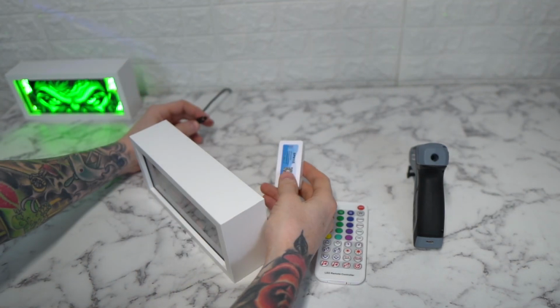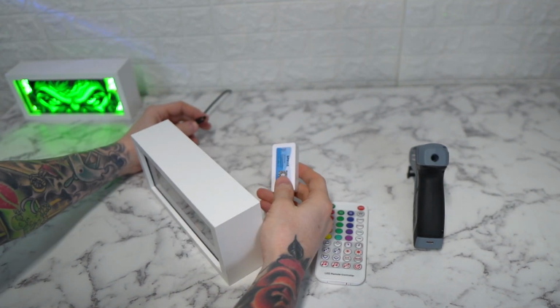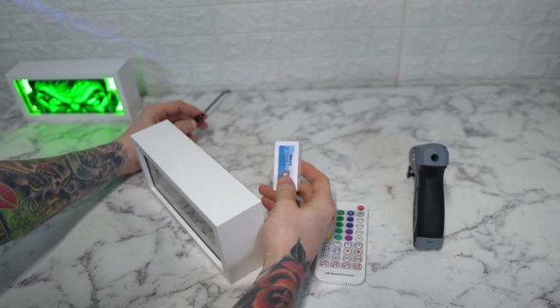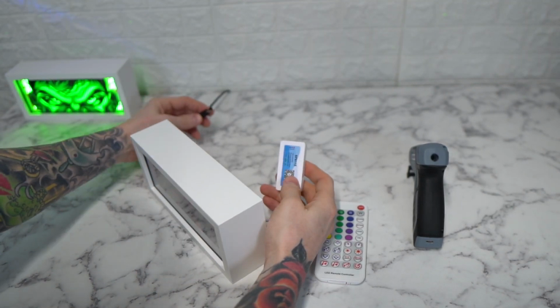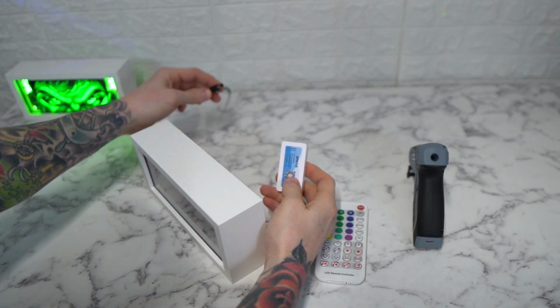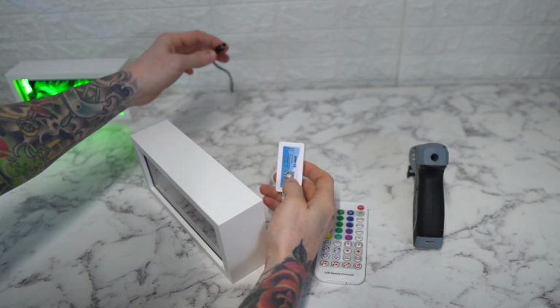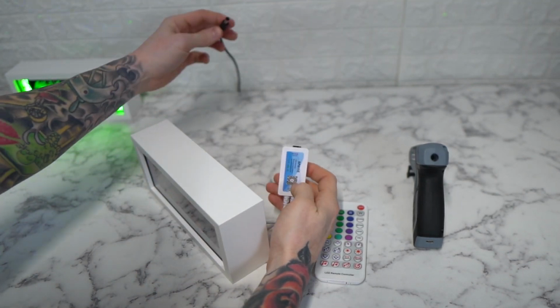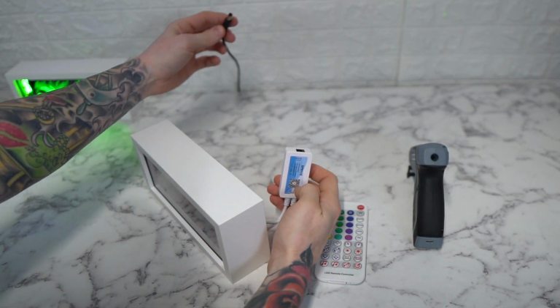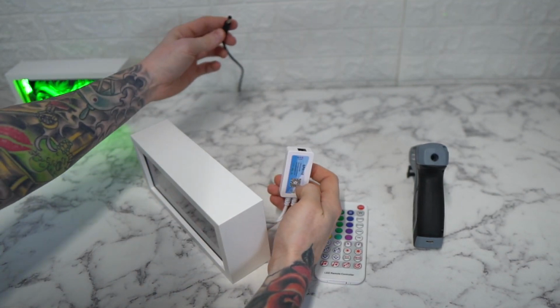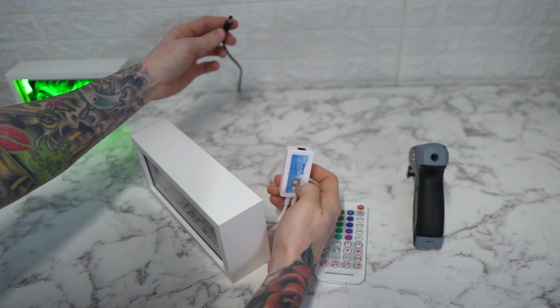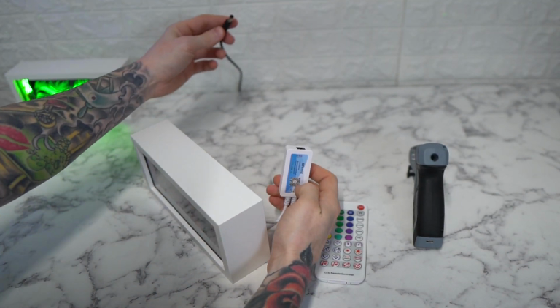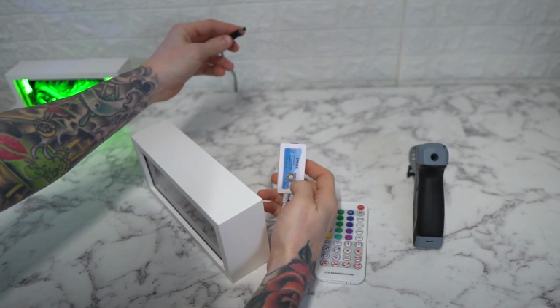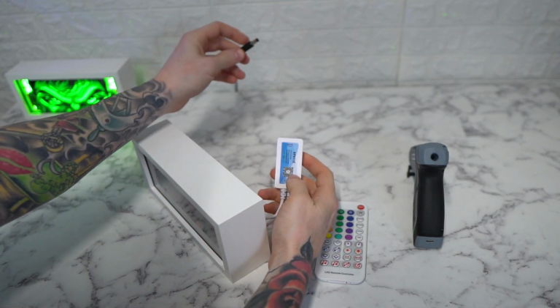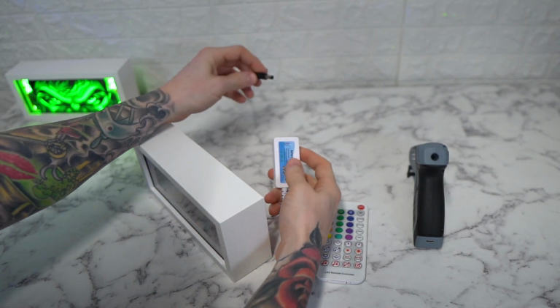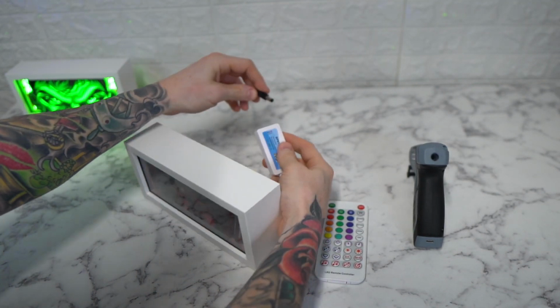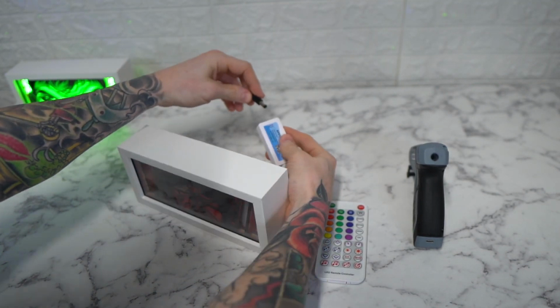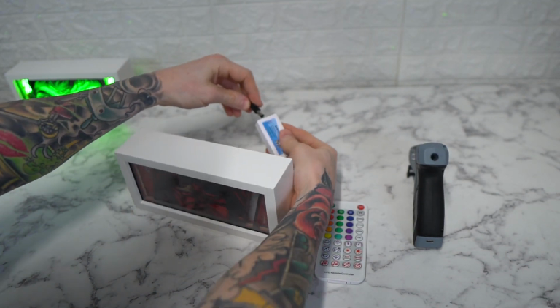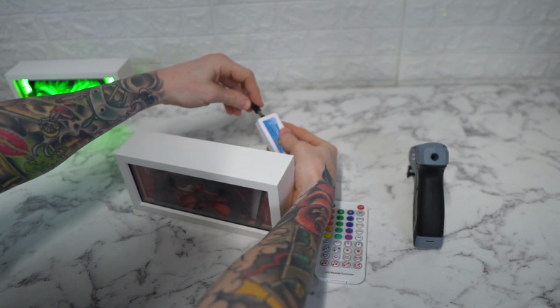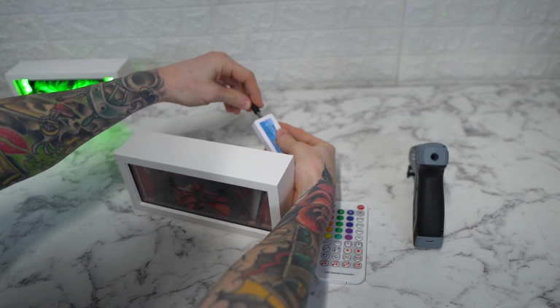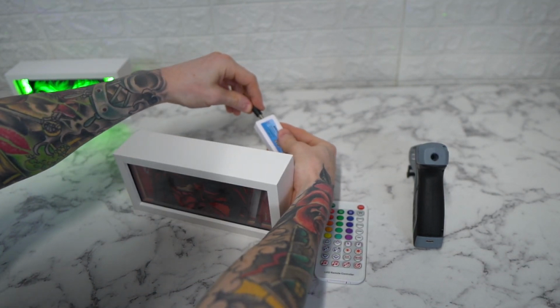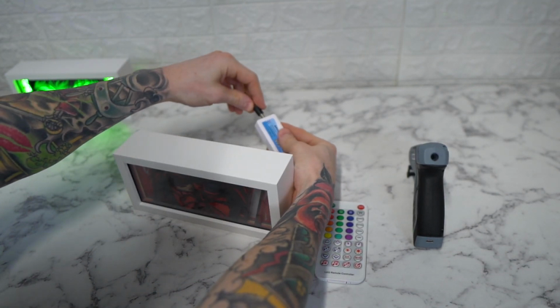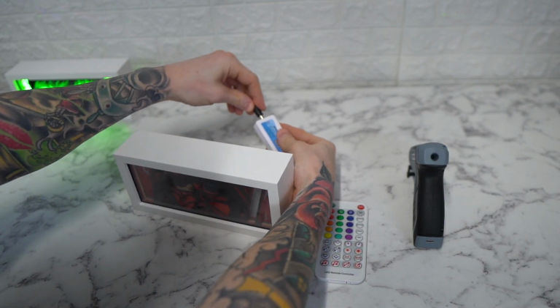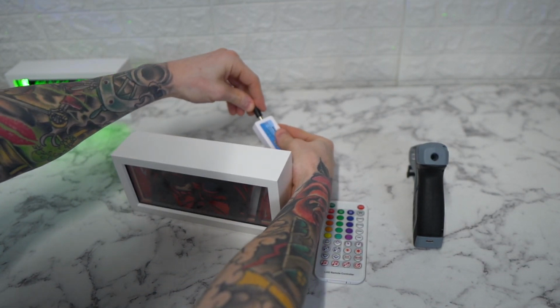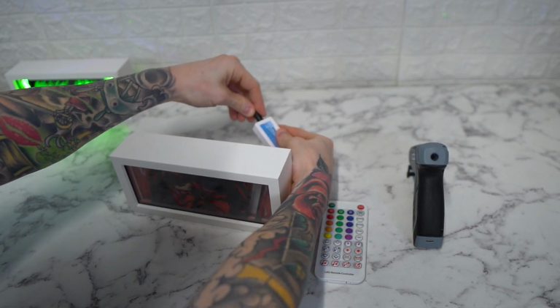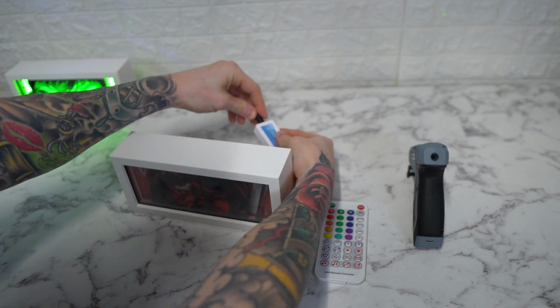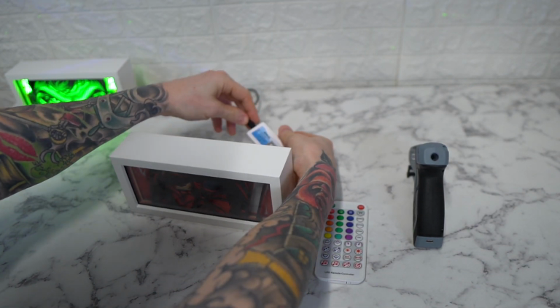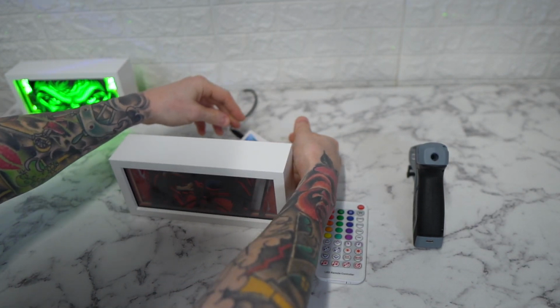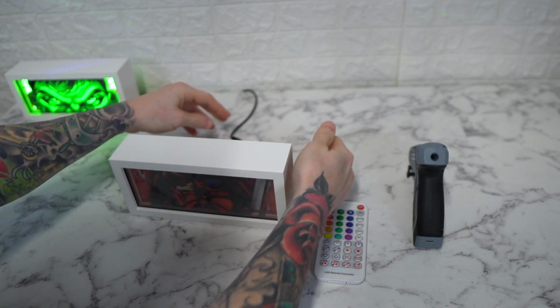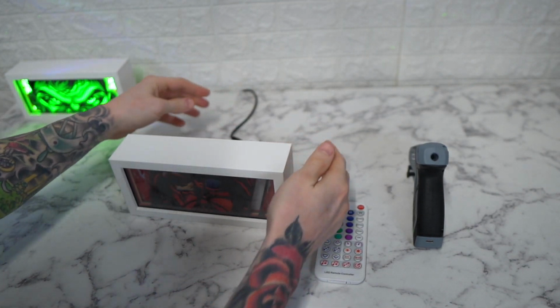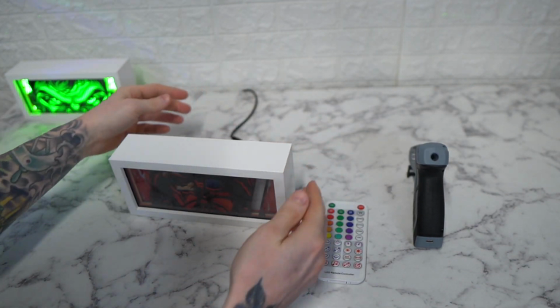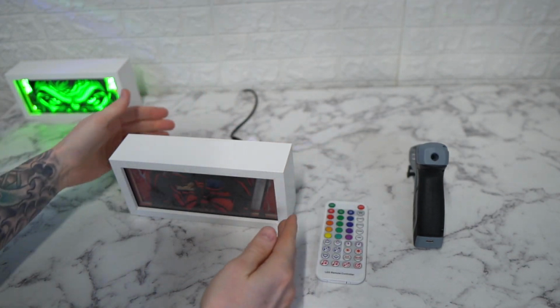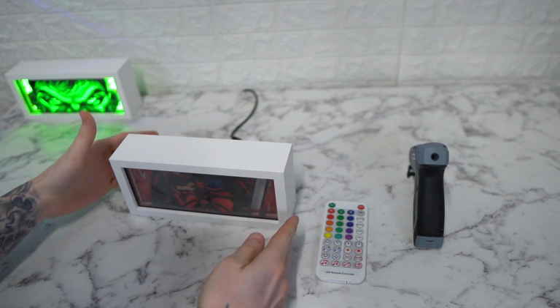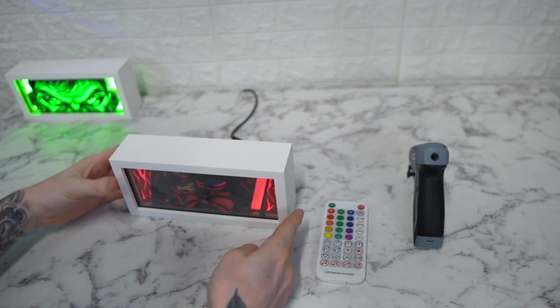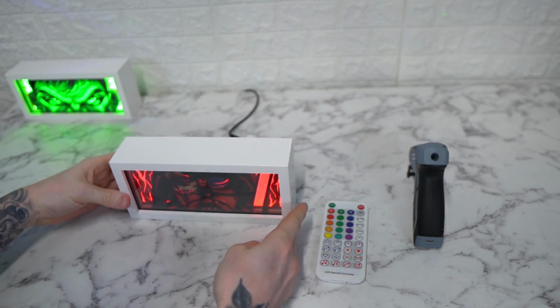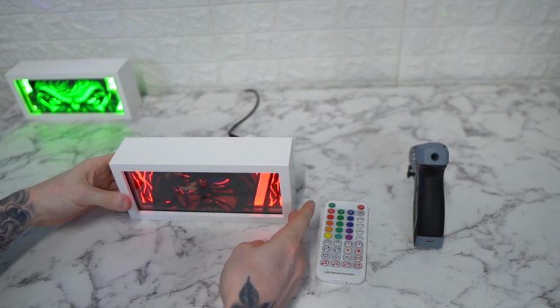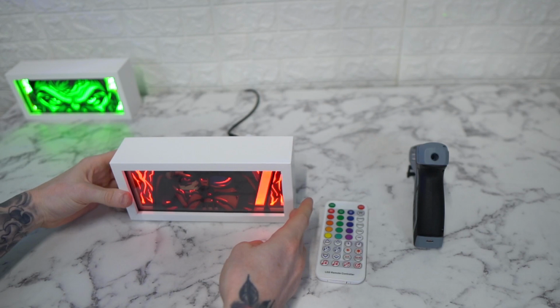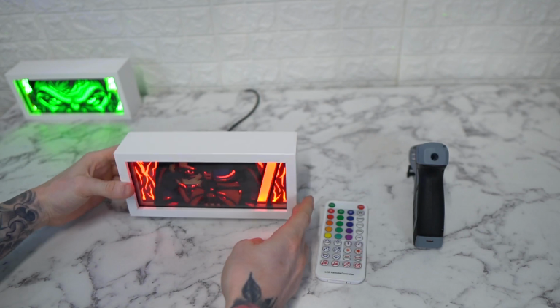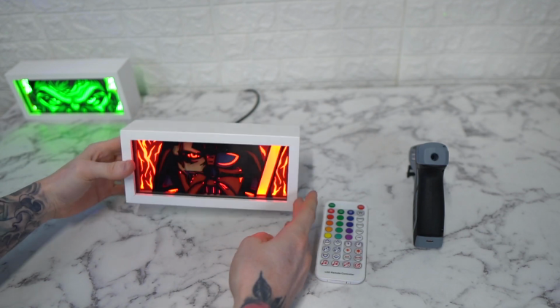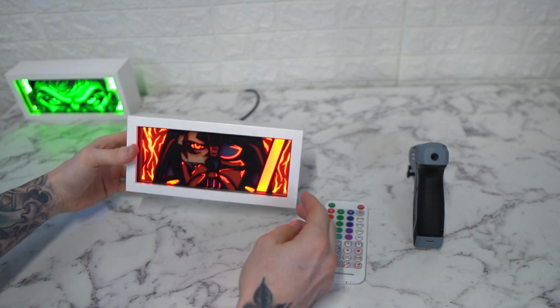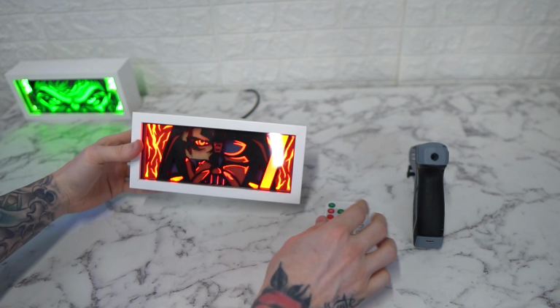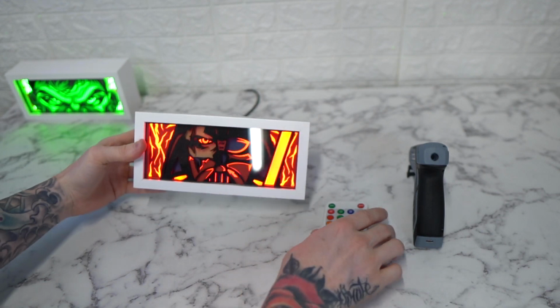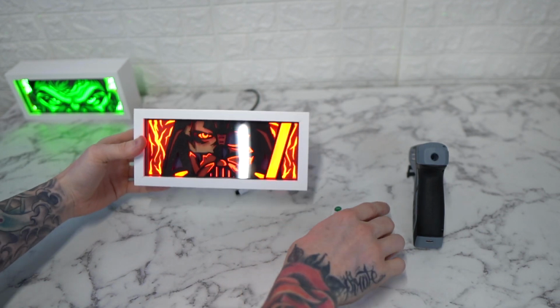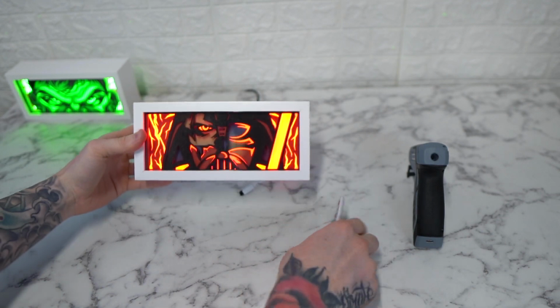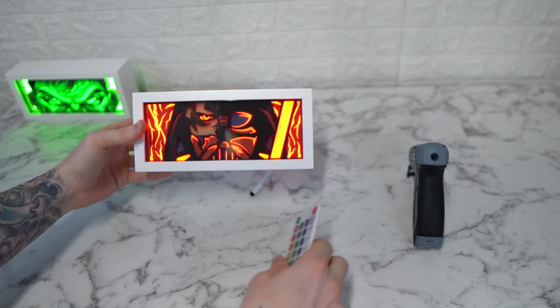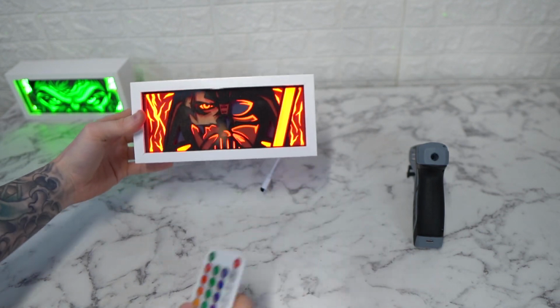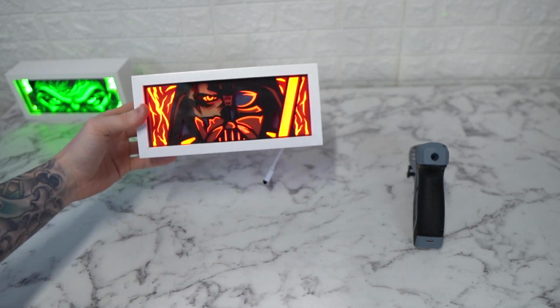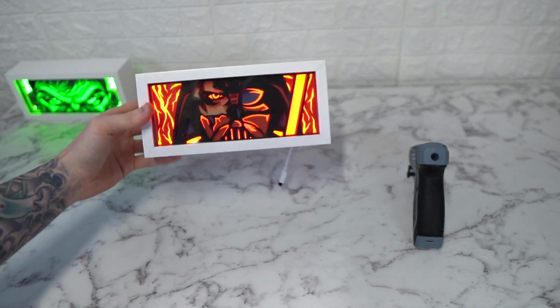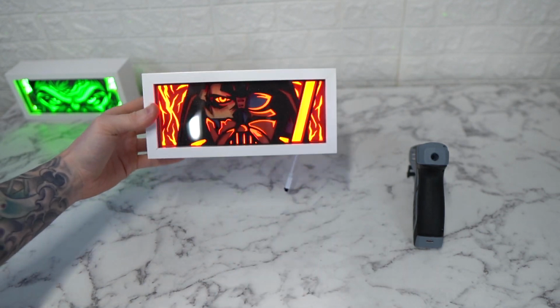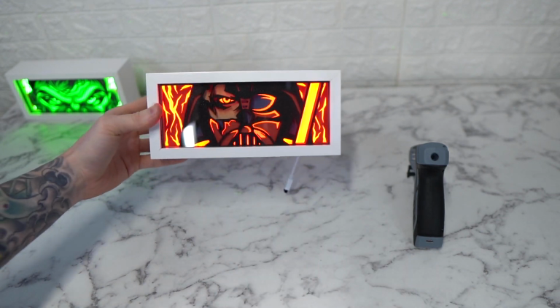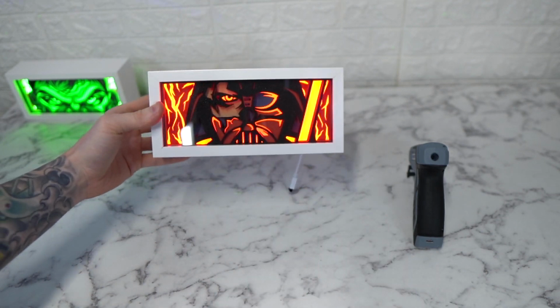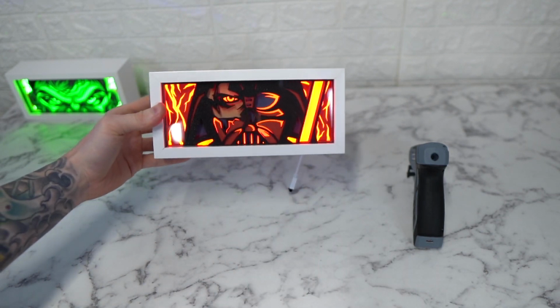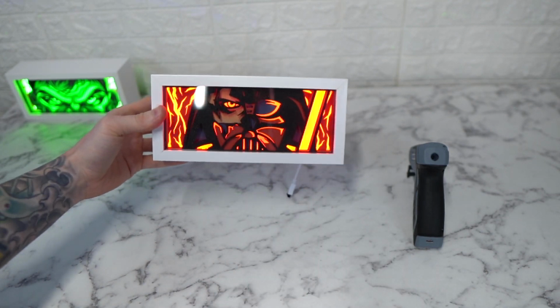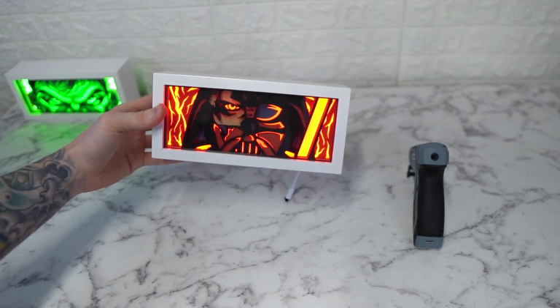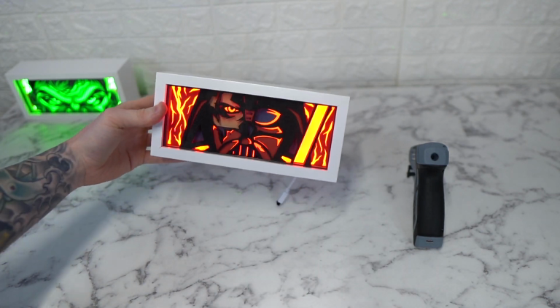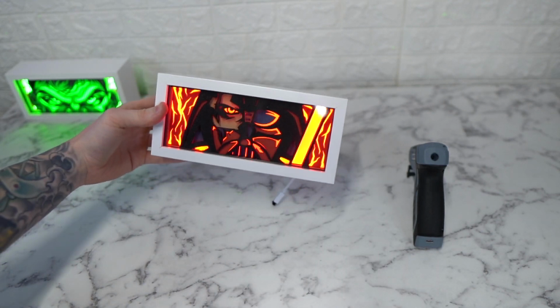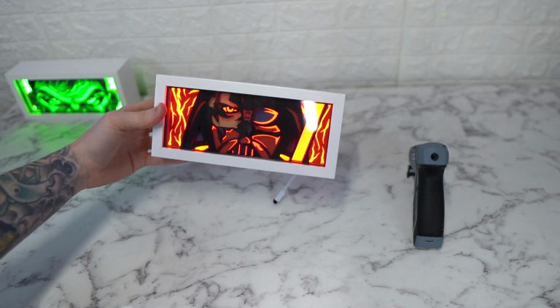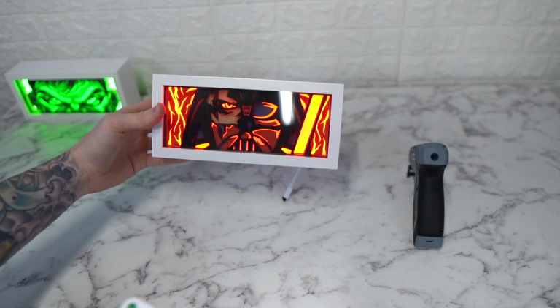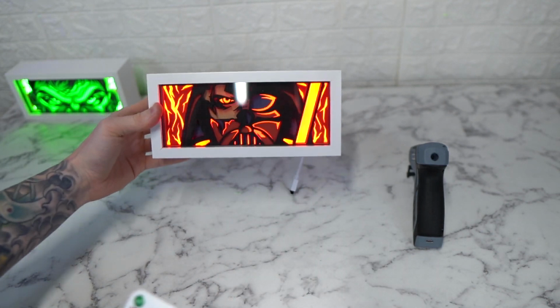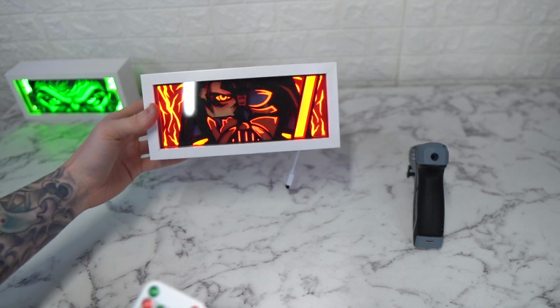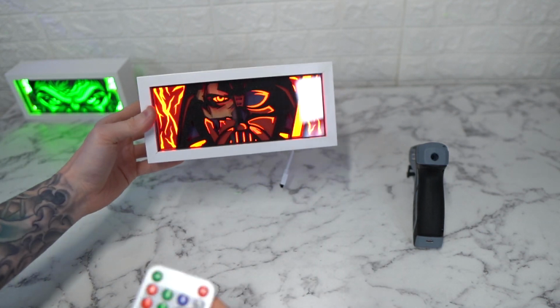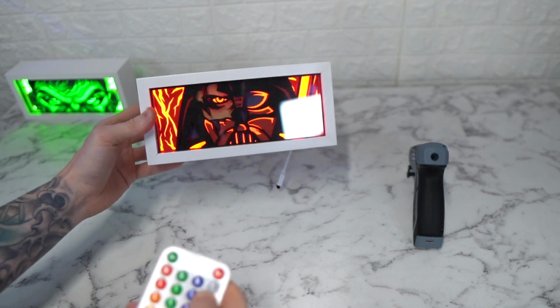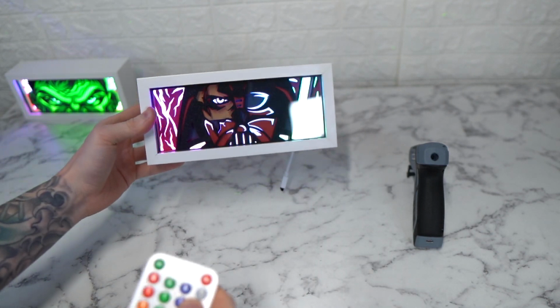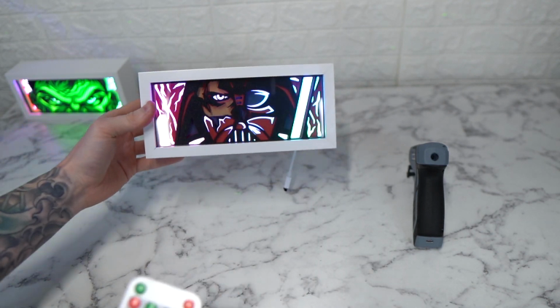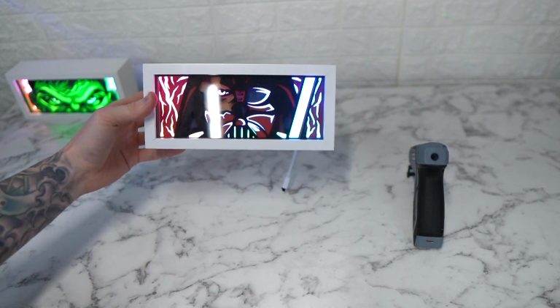Then you plug your USB cable into the LED controller, and then it's all lit up and good to go.